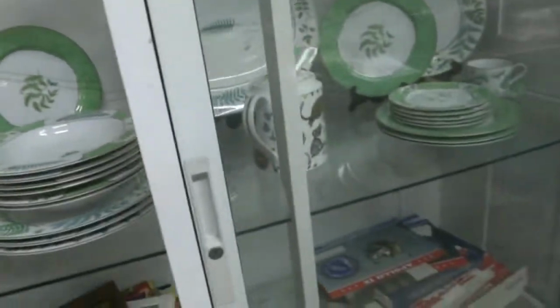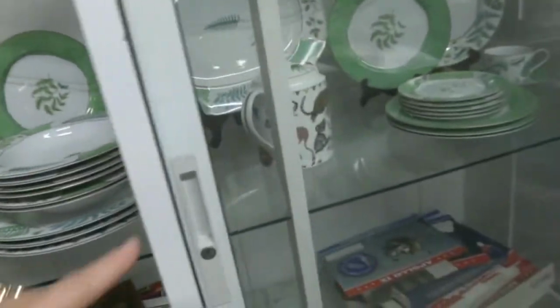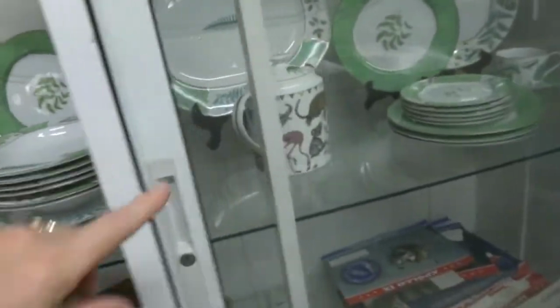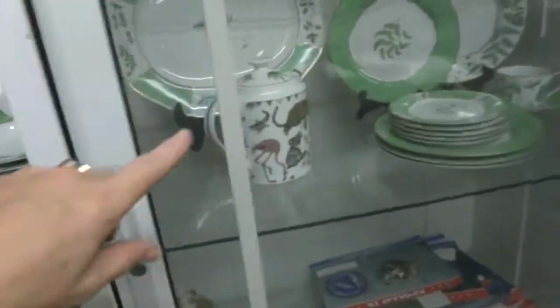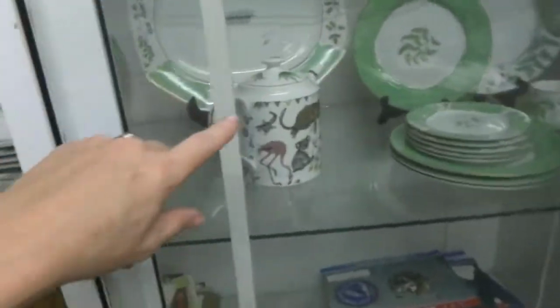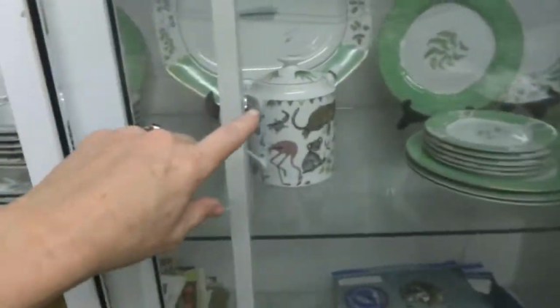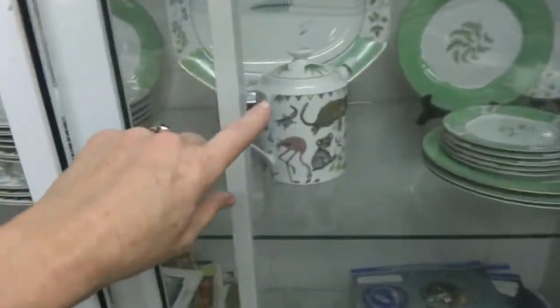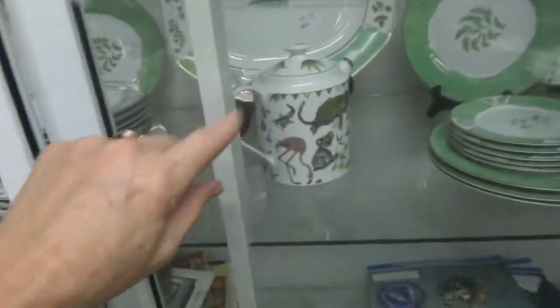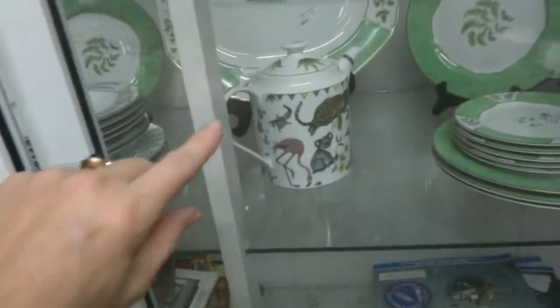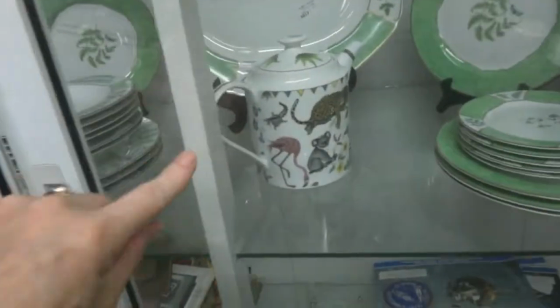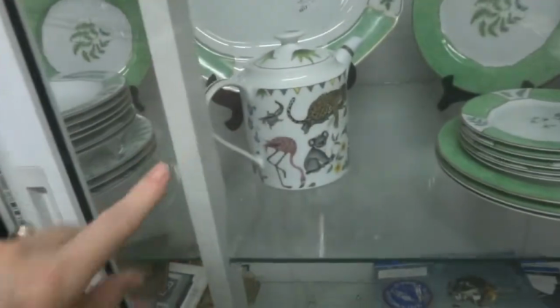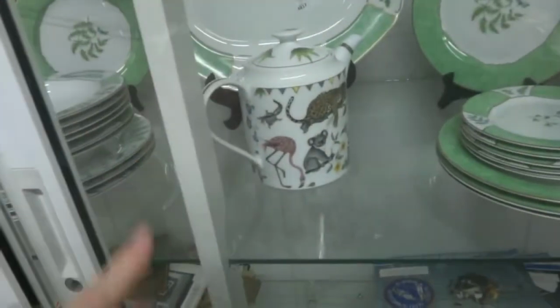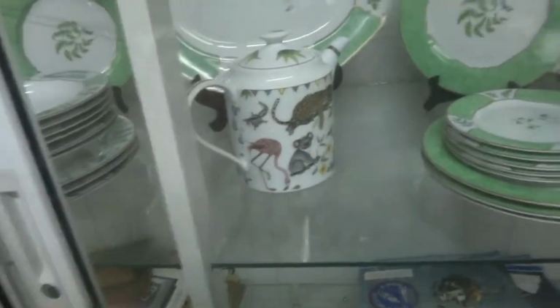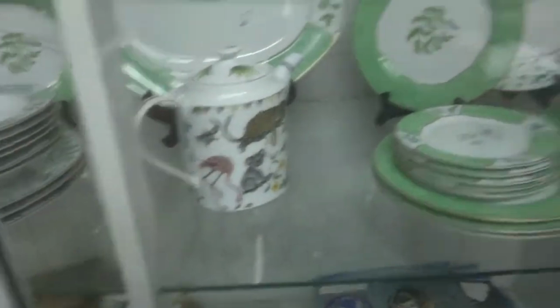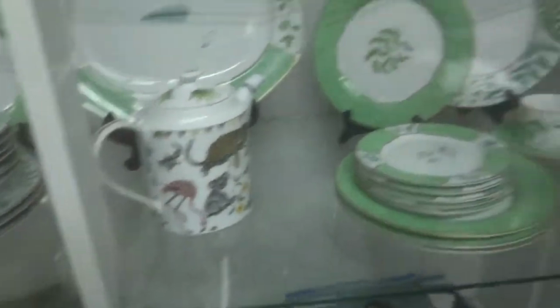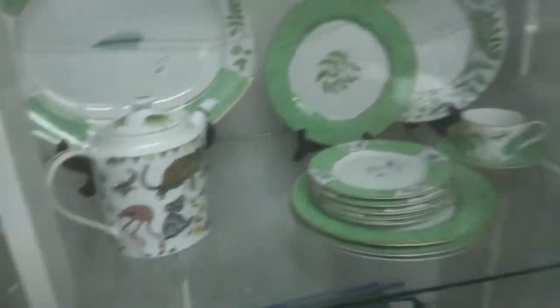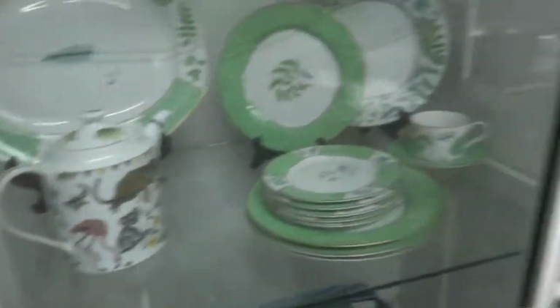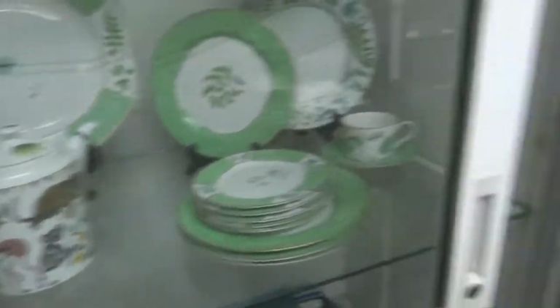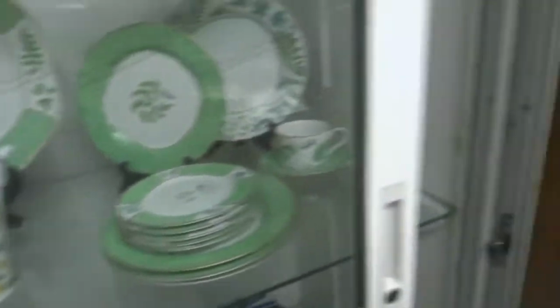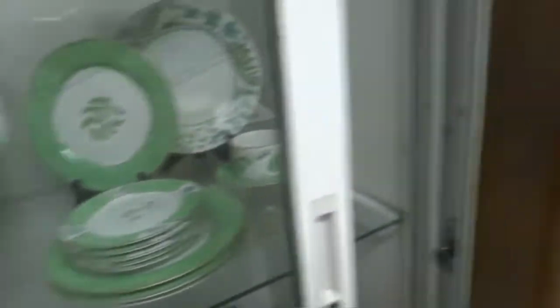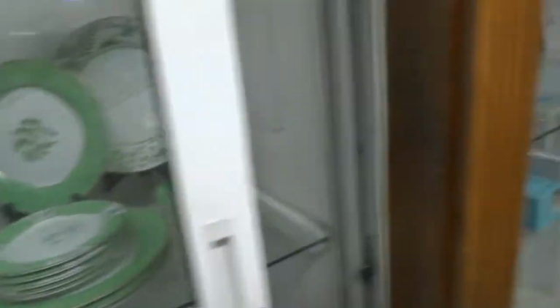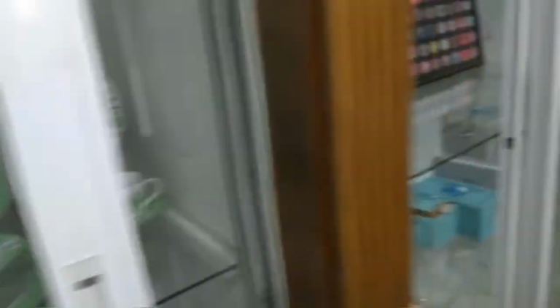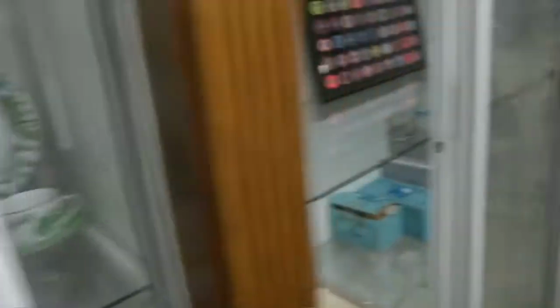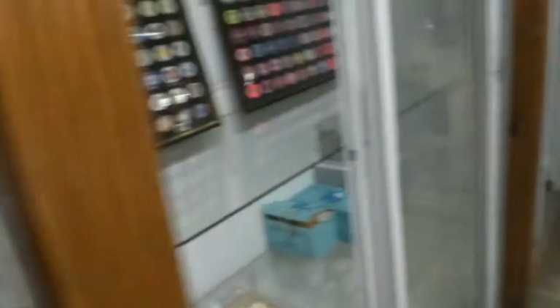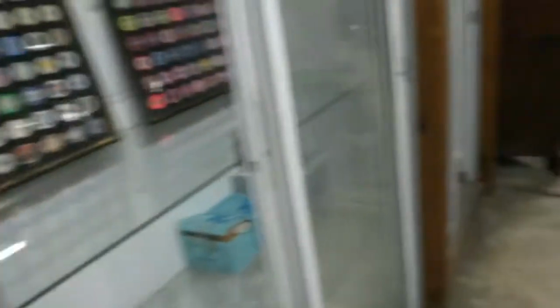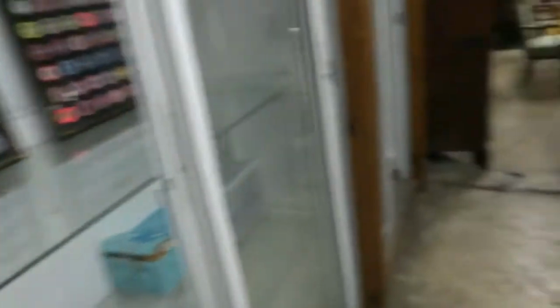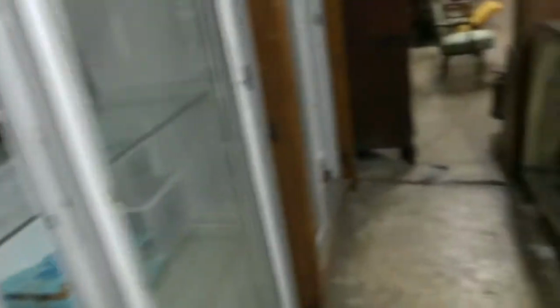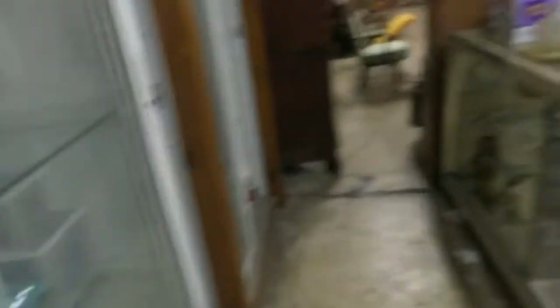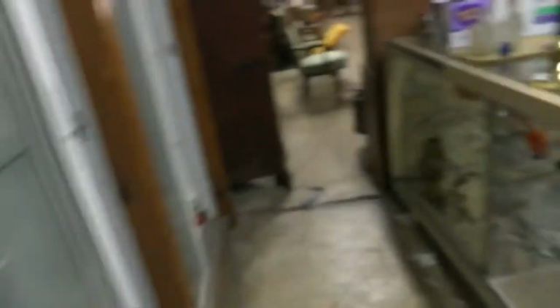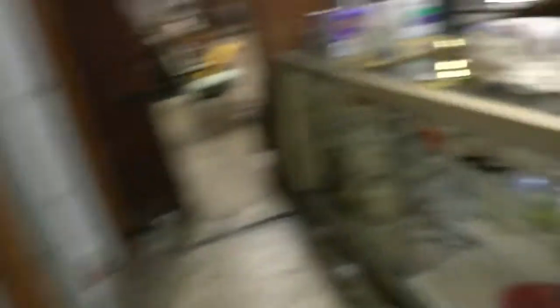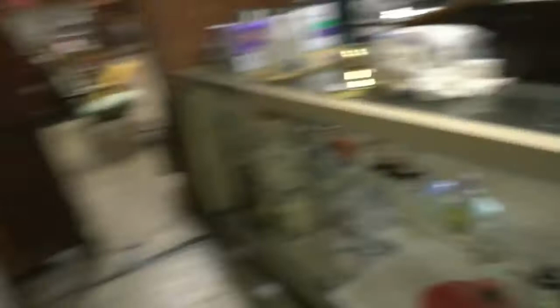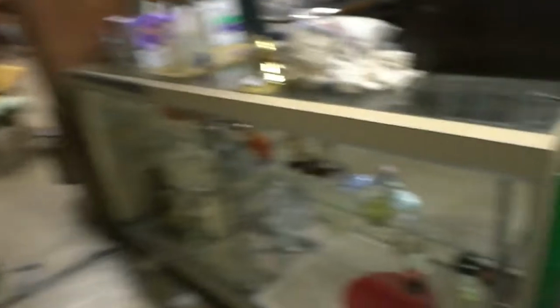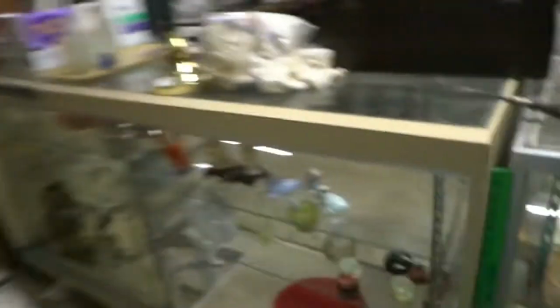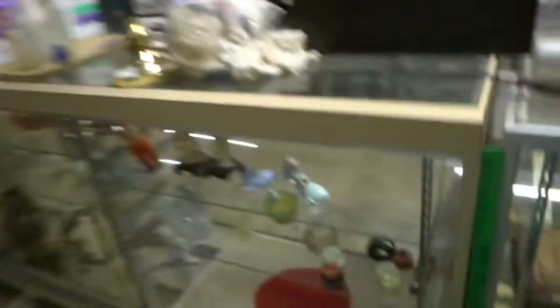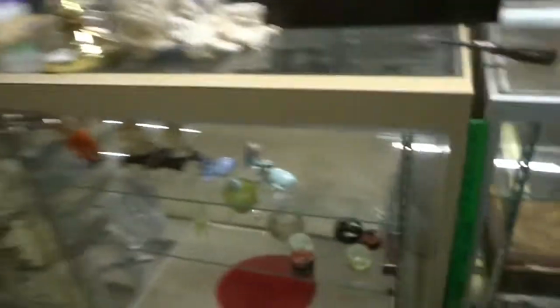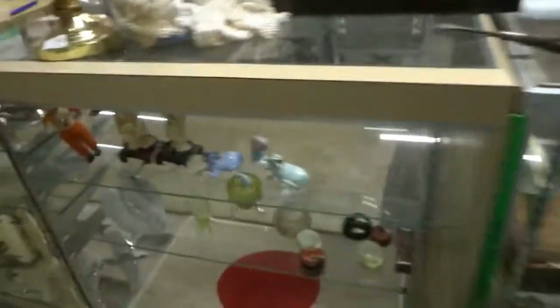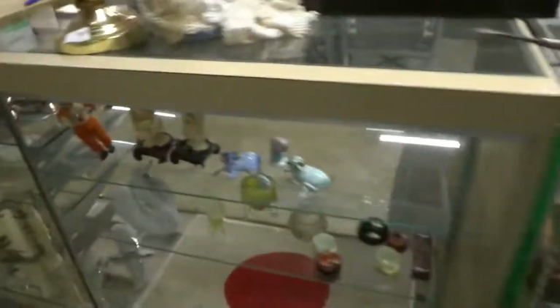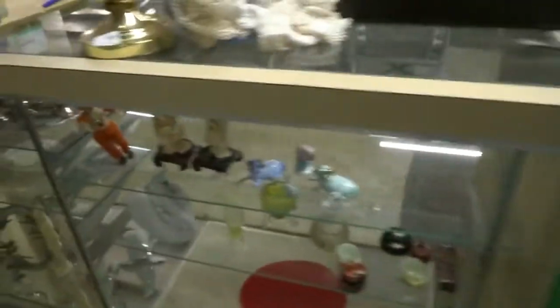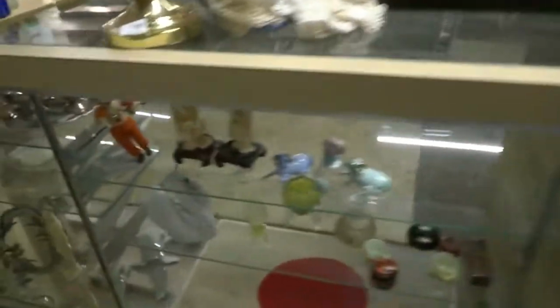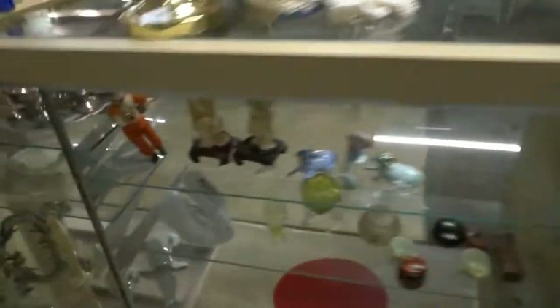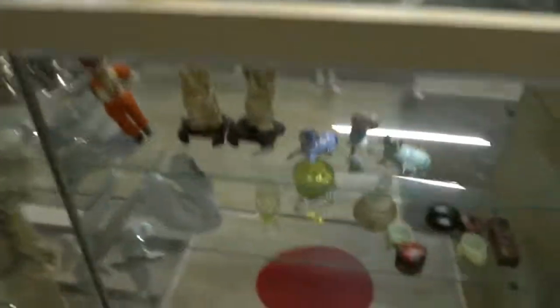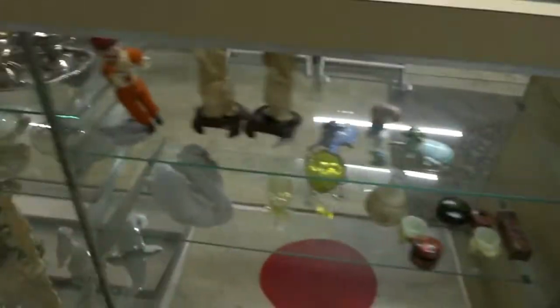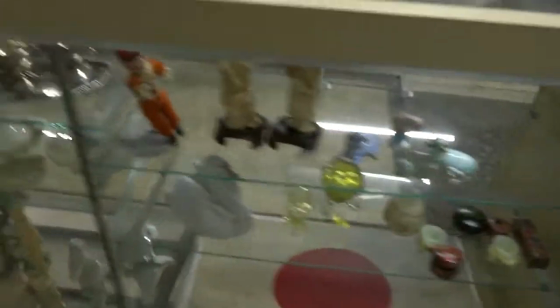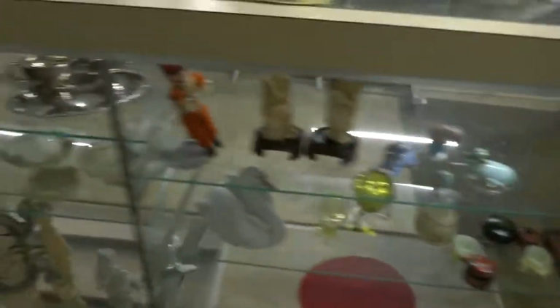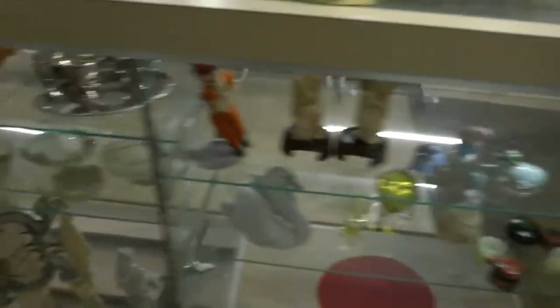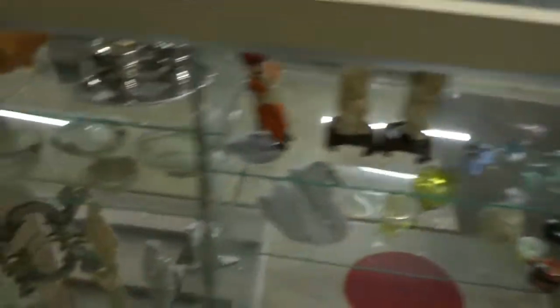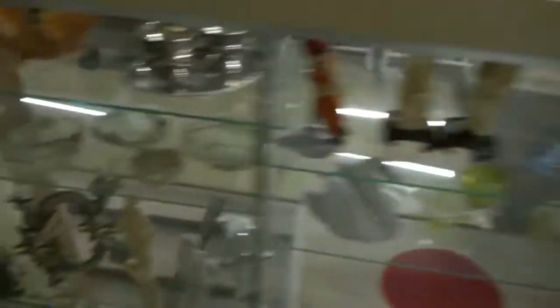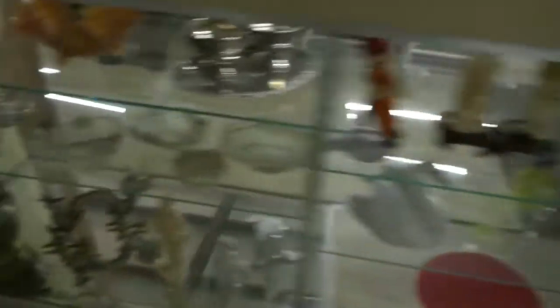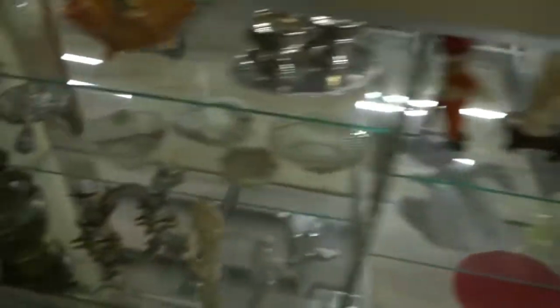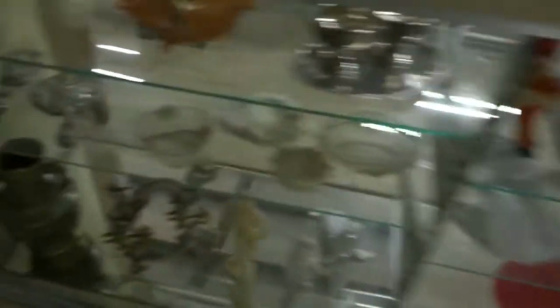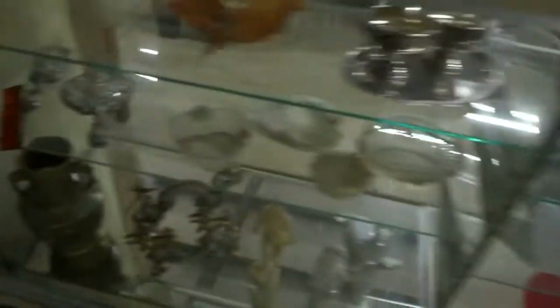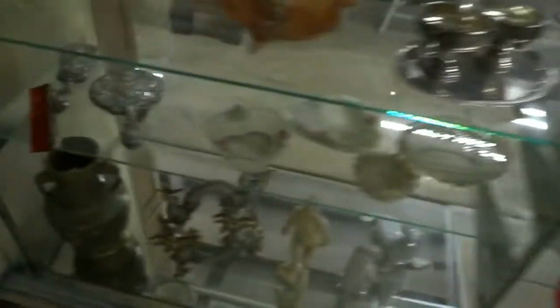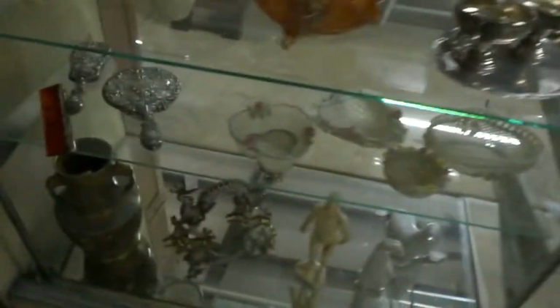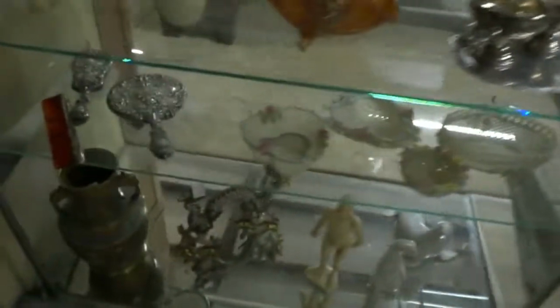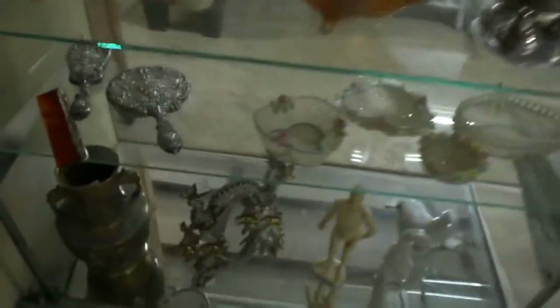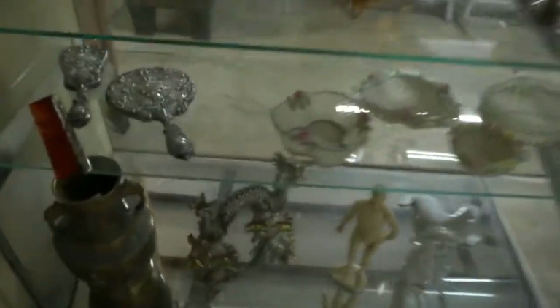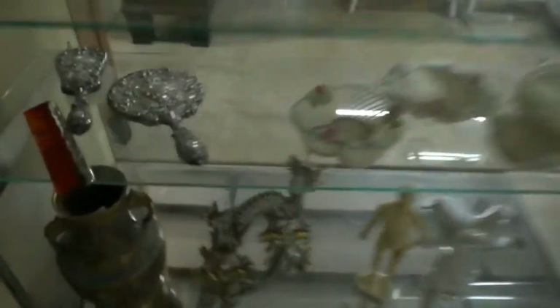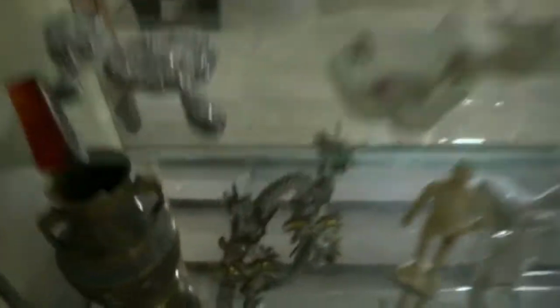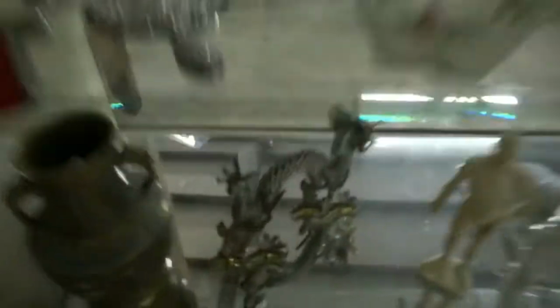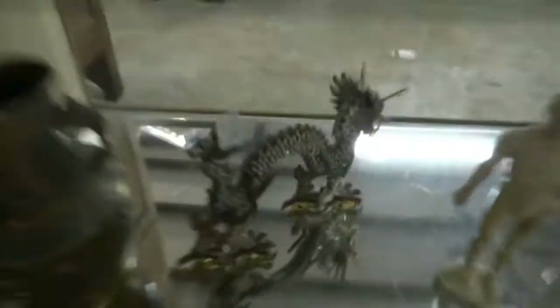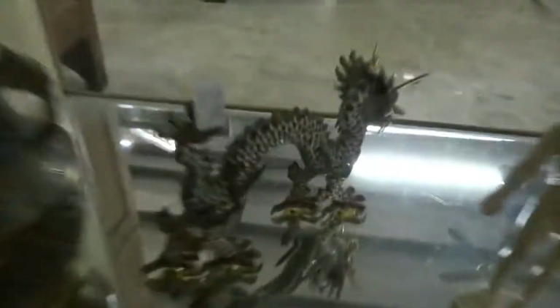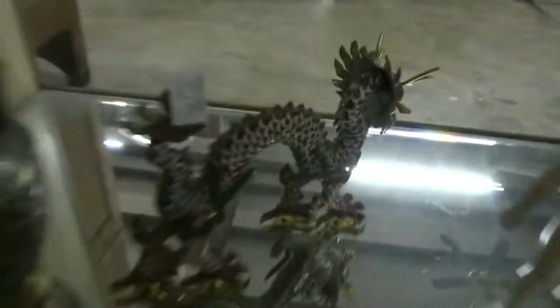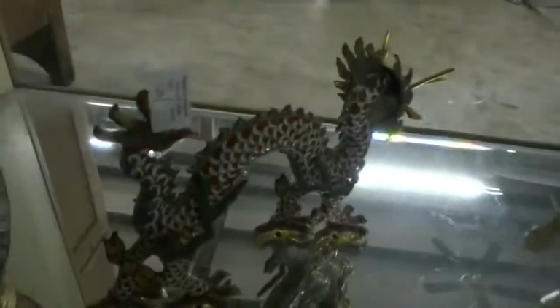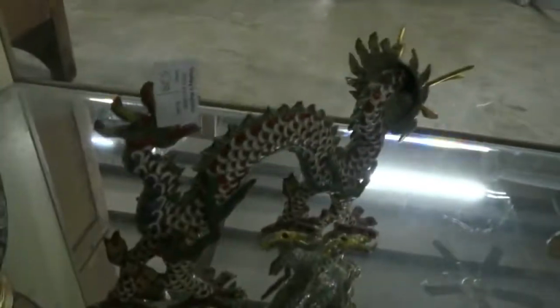Even this teapot — you can't even find that teapot anymore, it's out of circulation. Some old bibles, military stuff, lots of yajos, and look at this cool dragon.